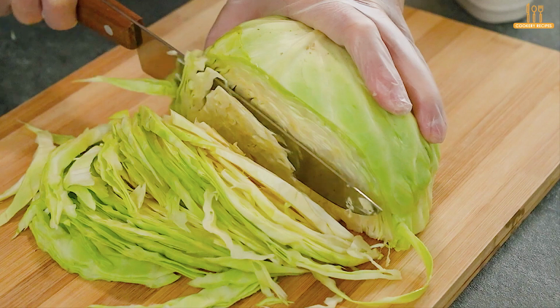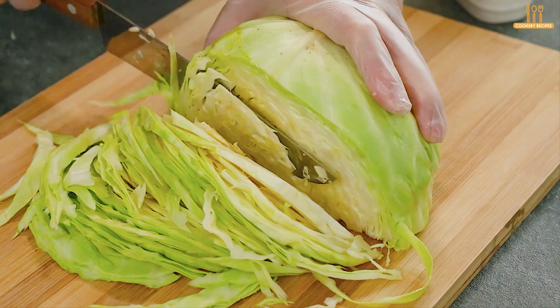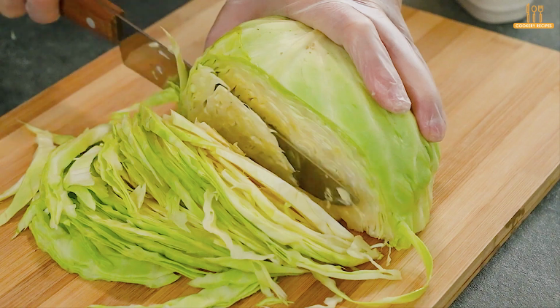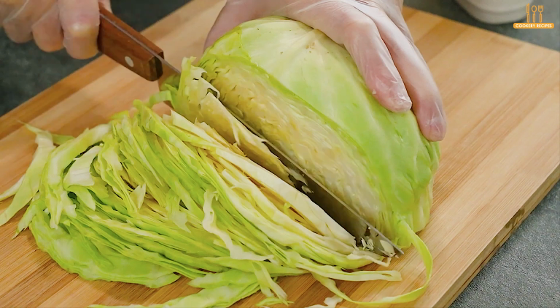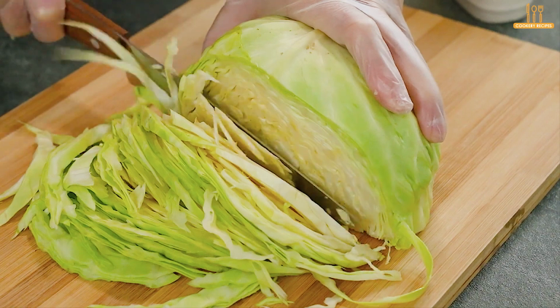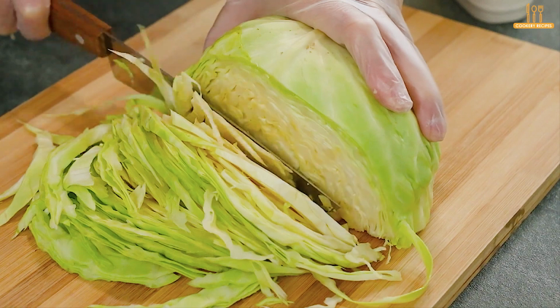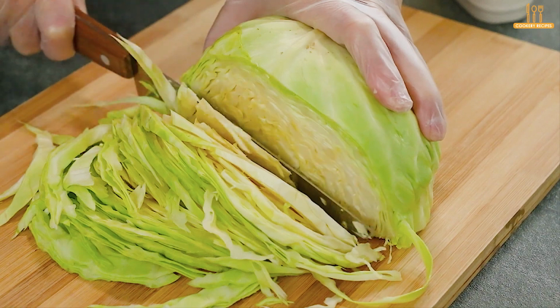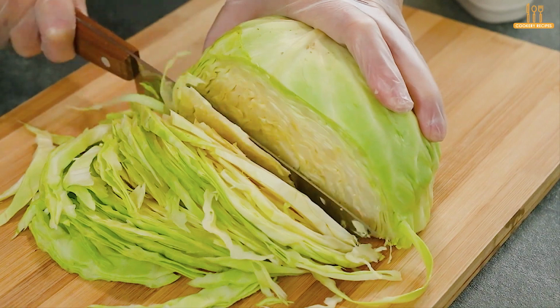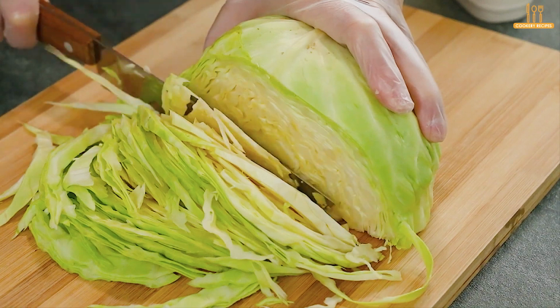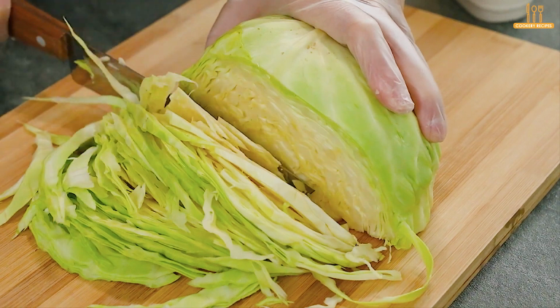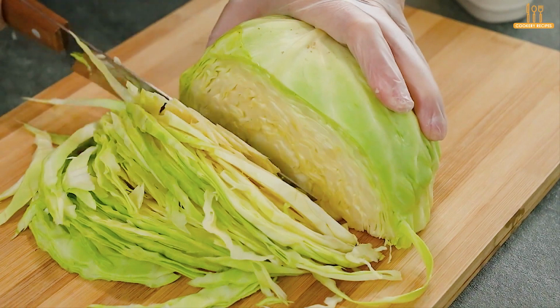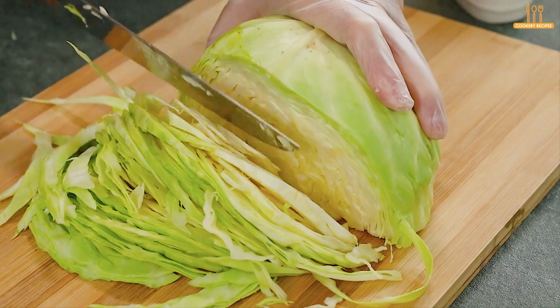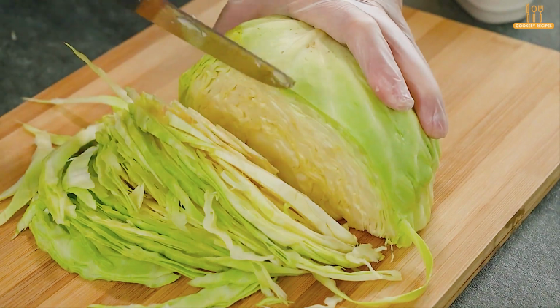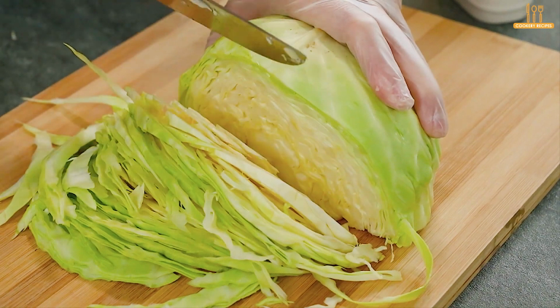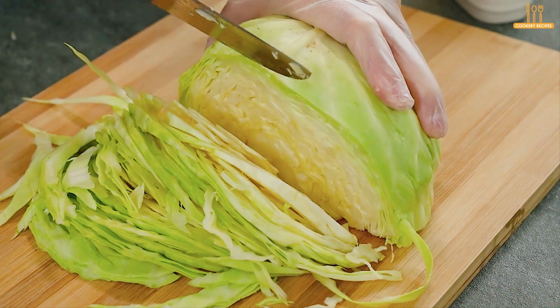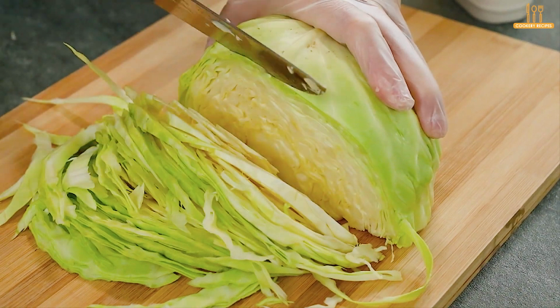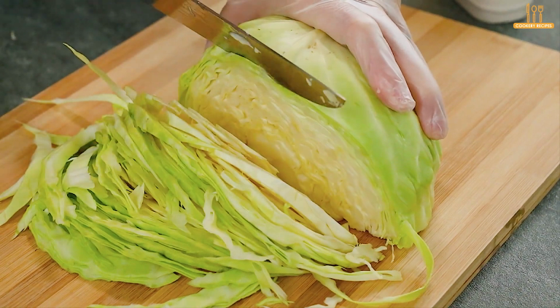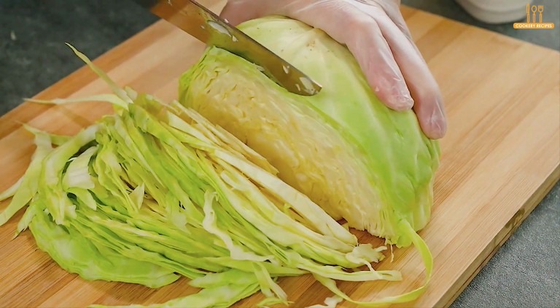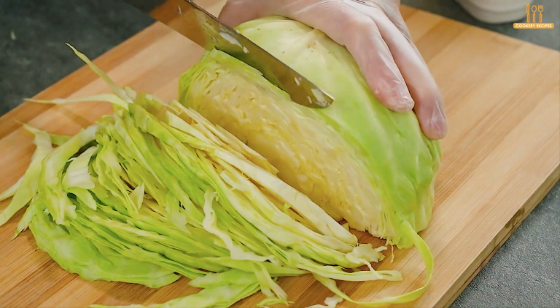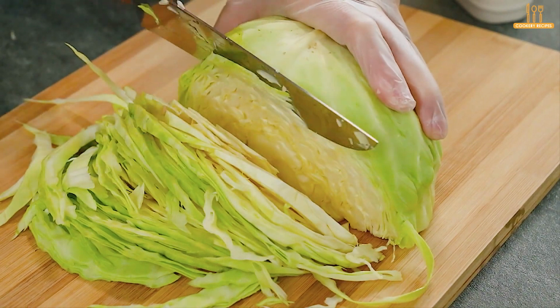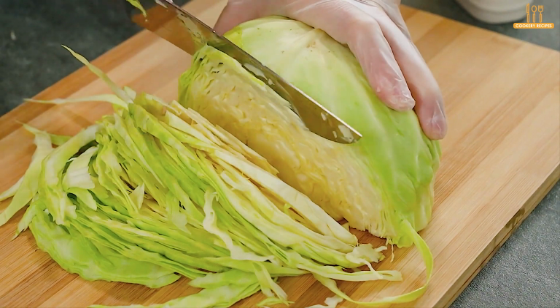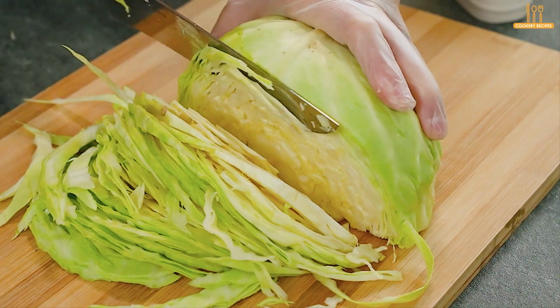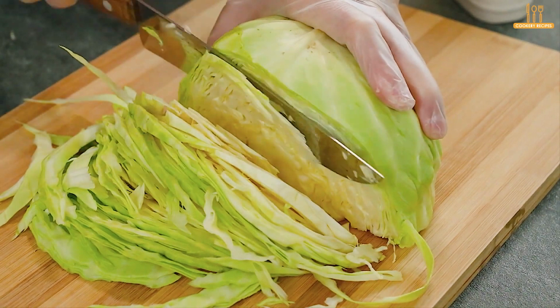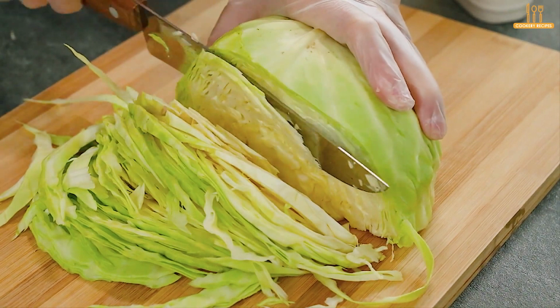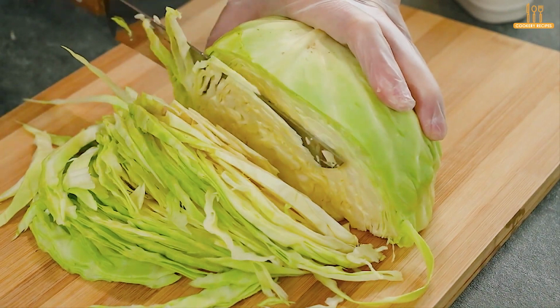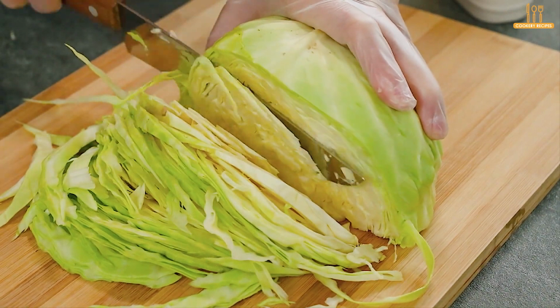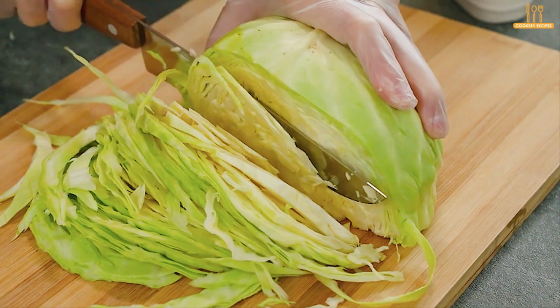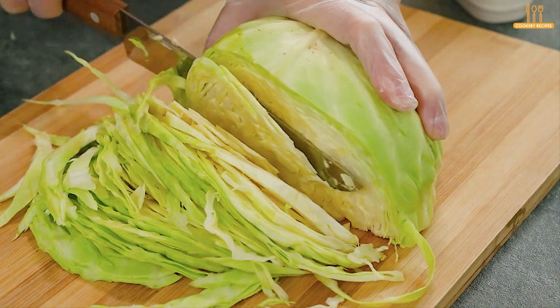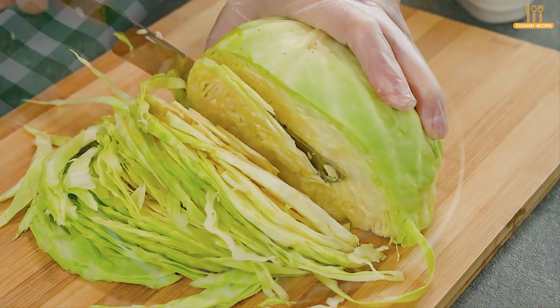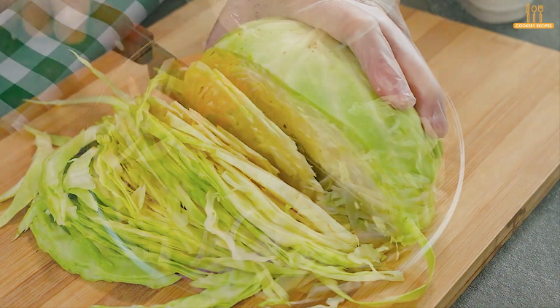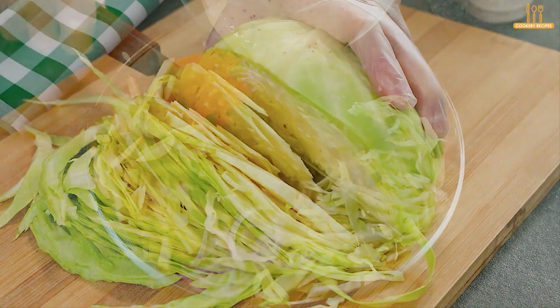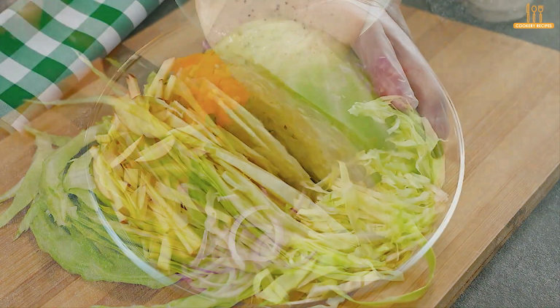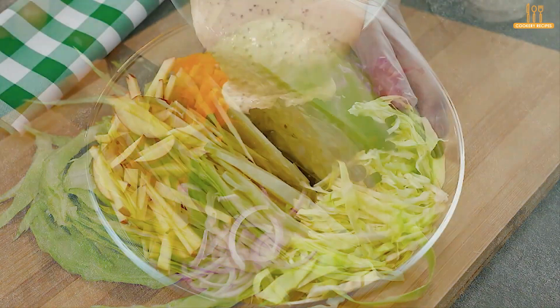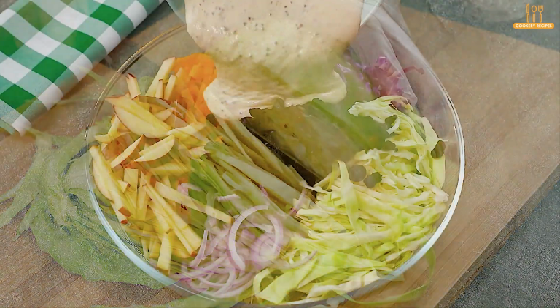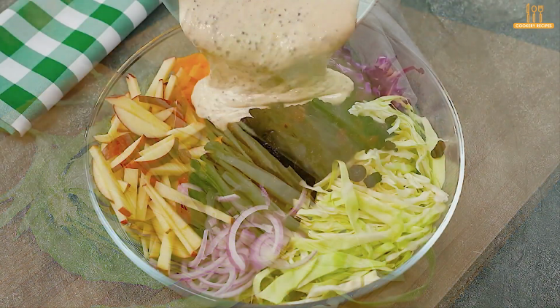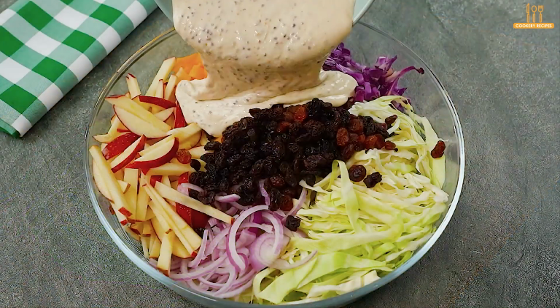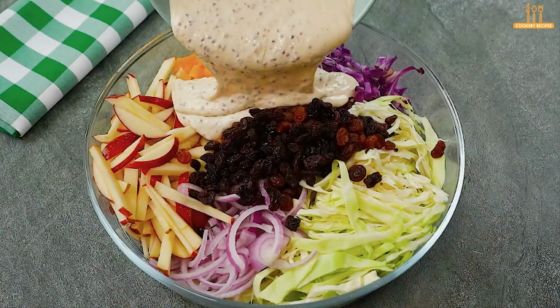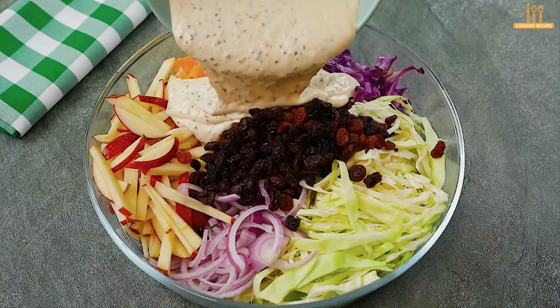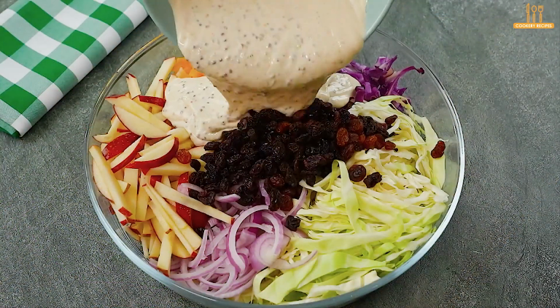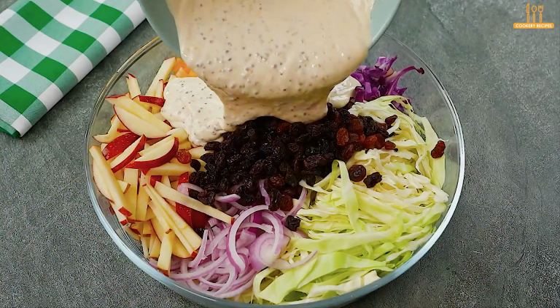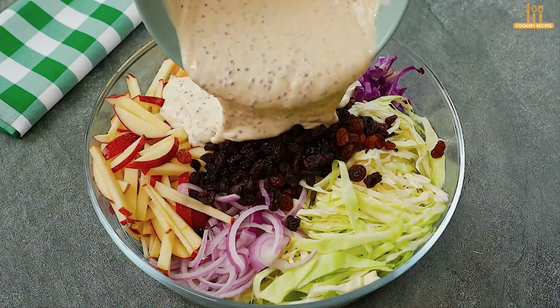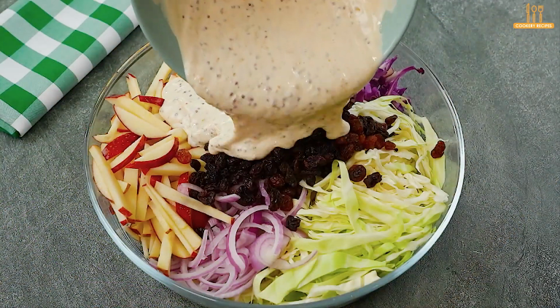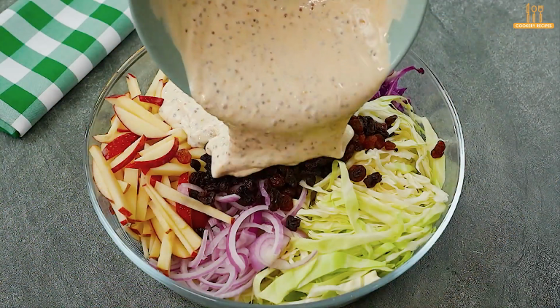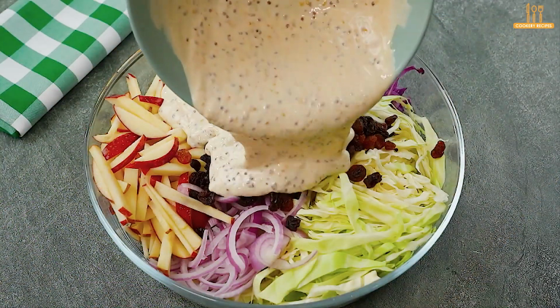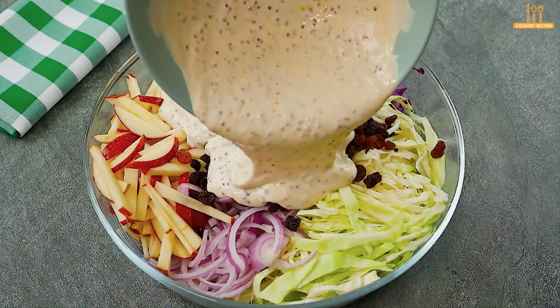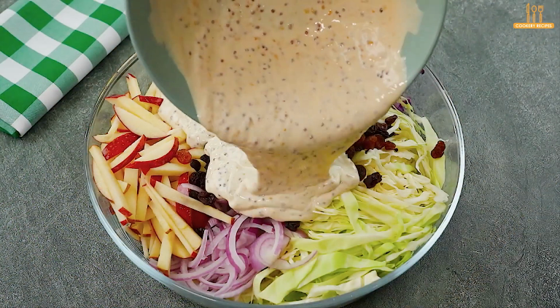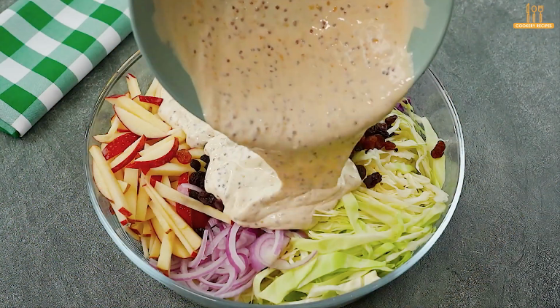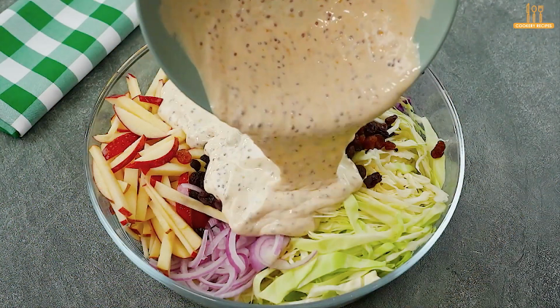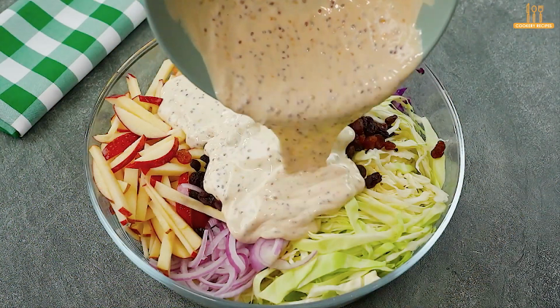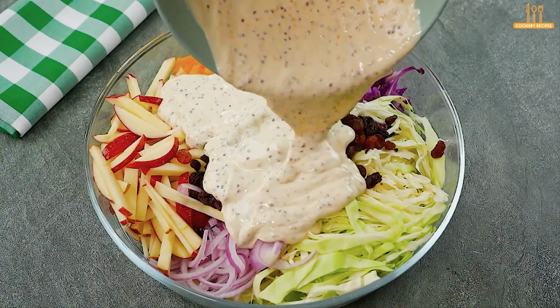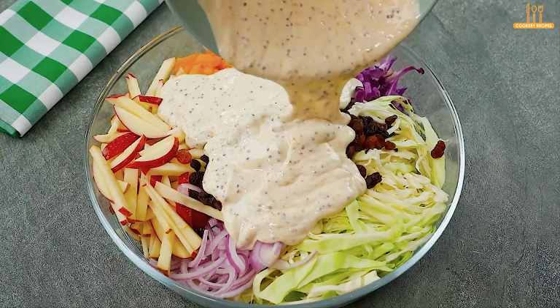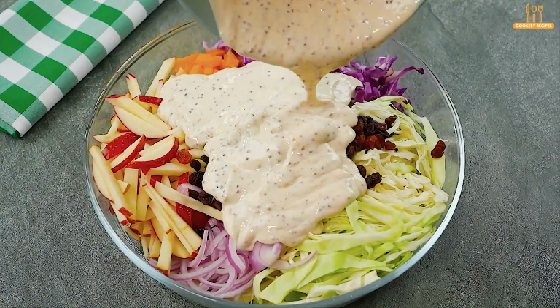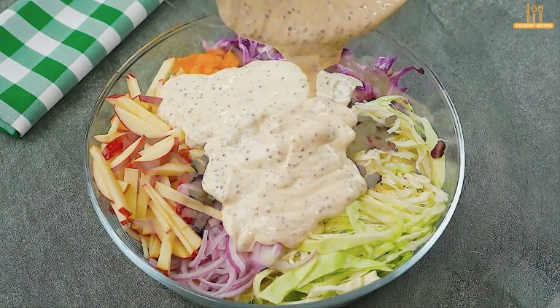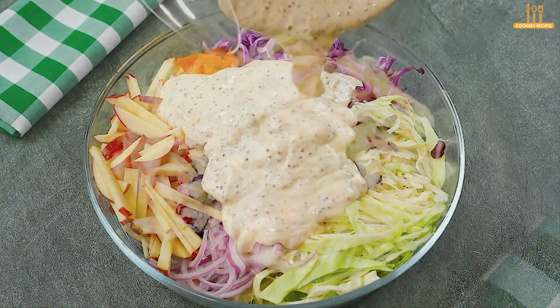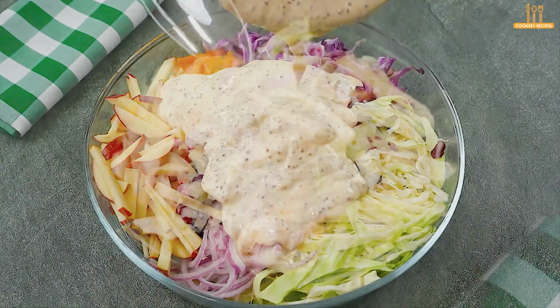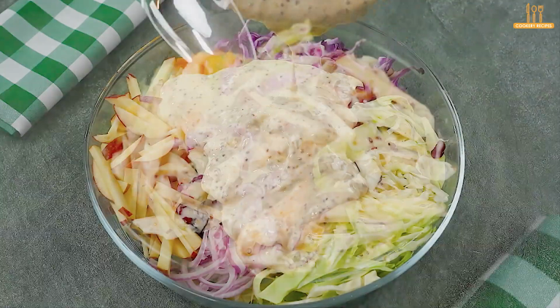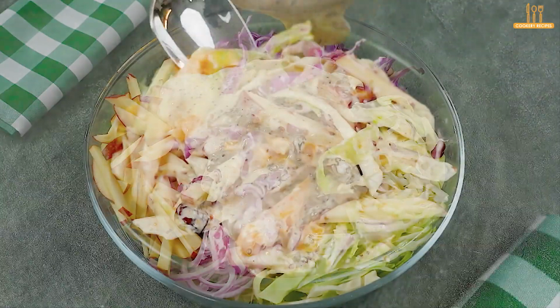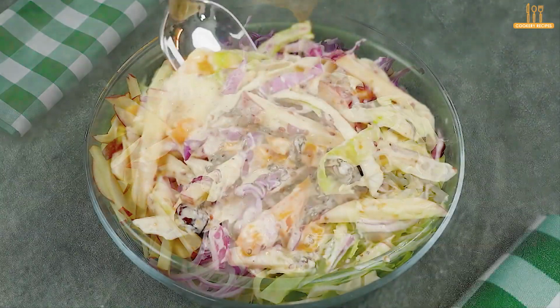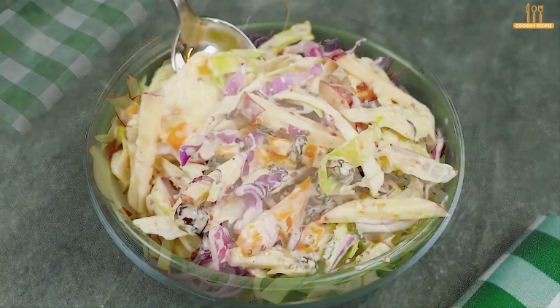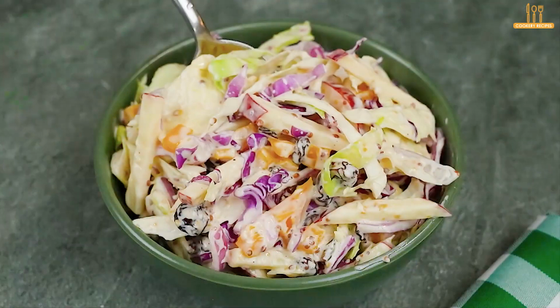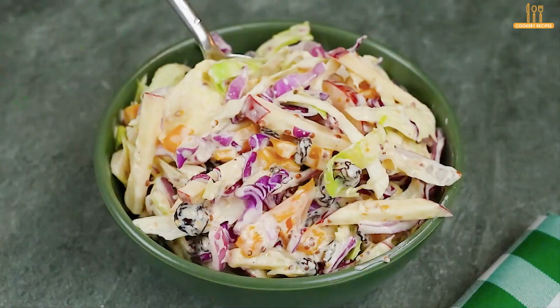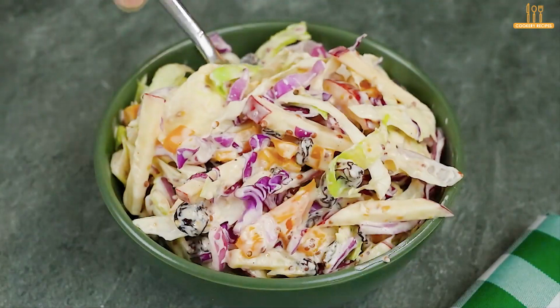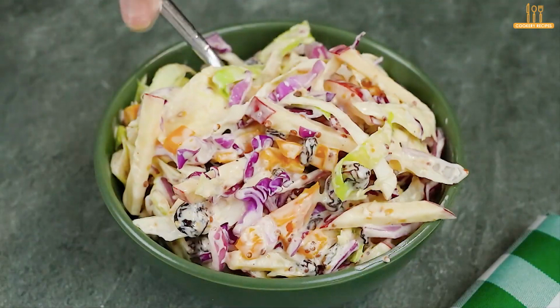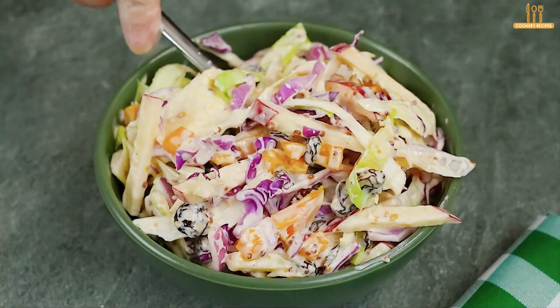Next time, make a salad like this one. Easy, delicious, and very healthy.